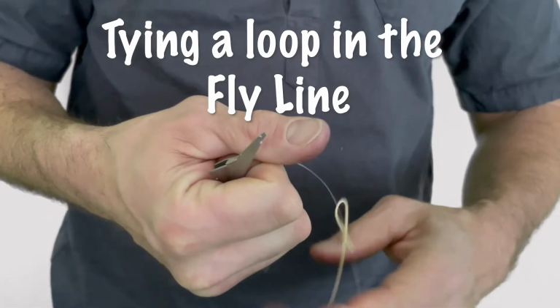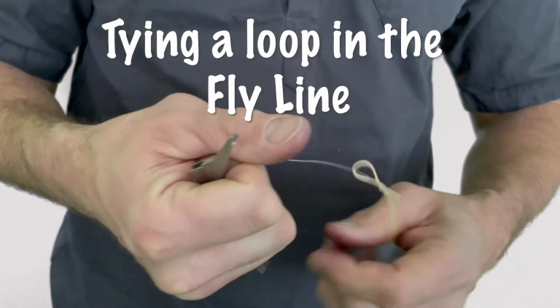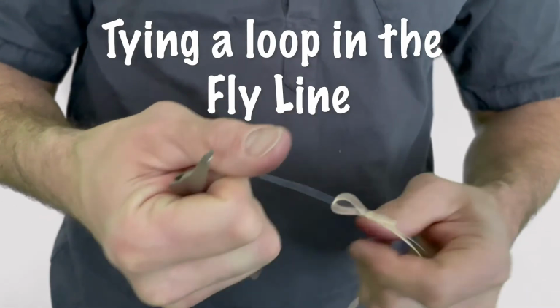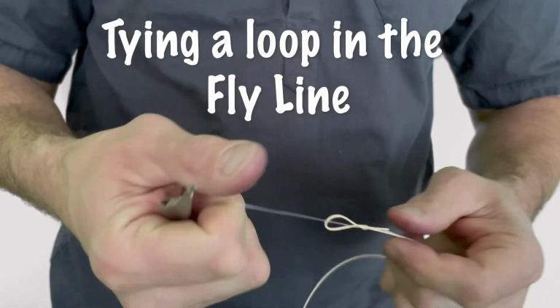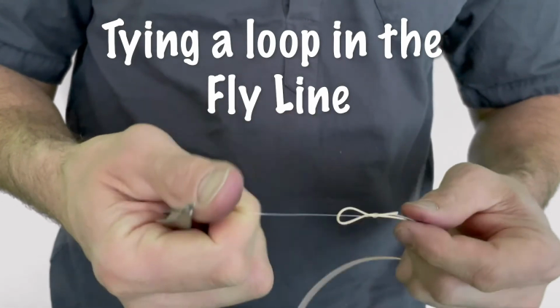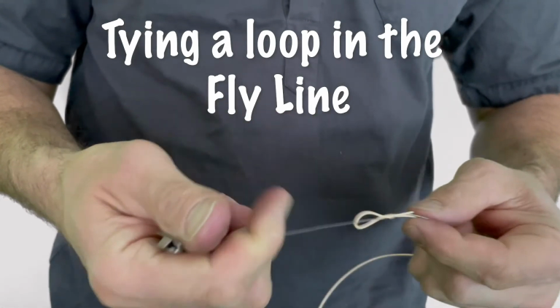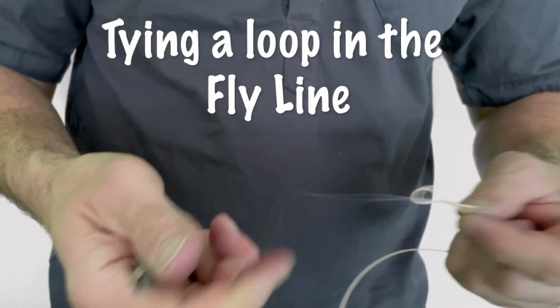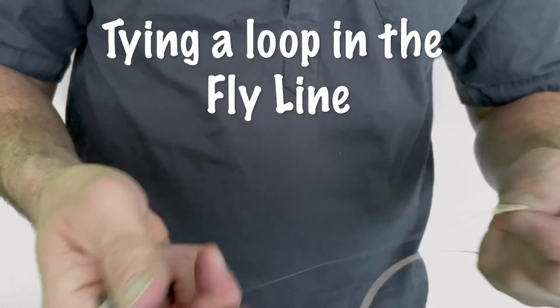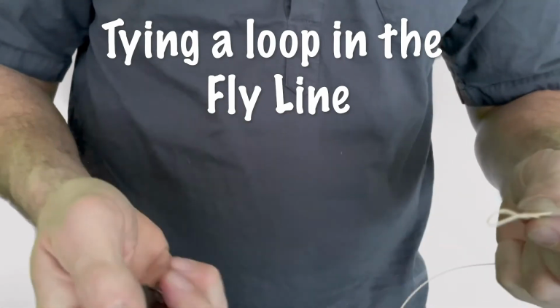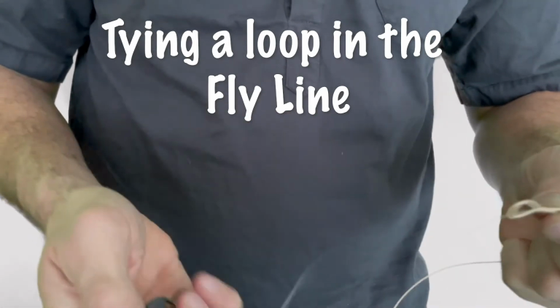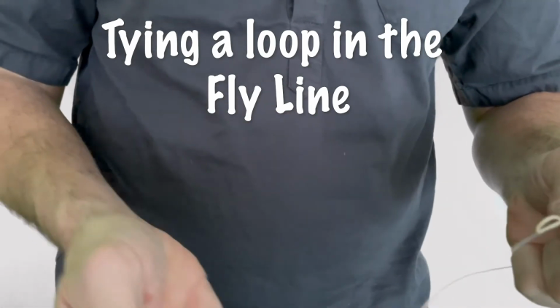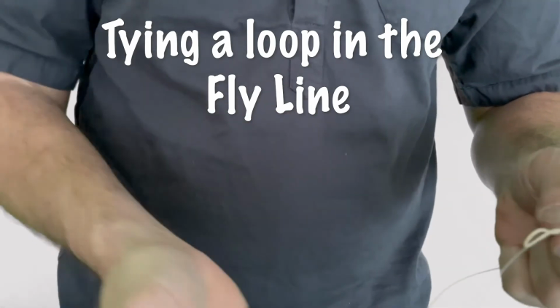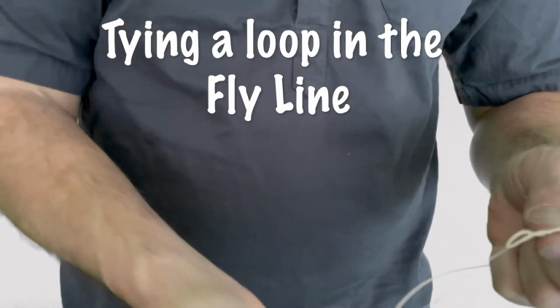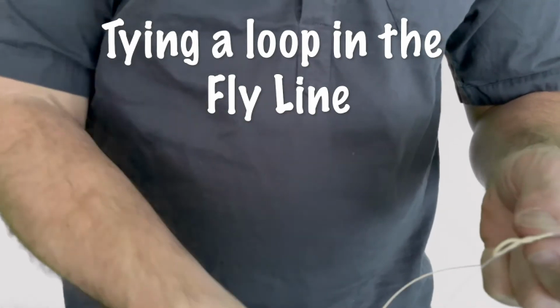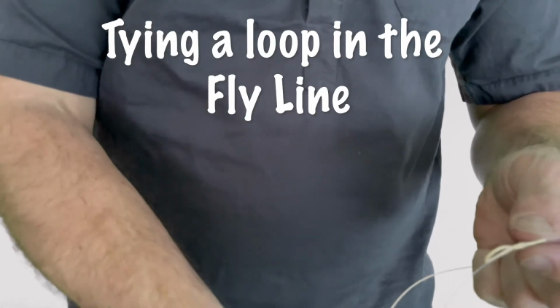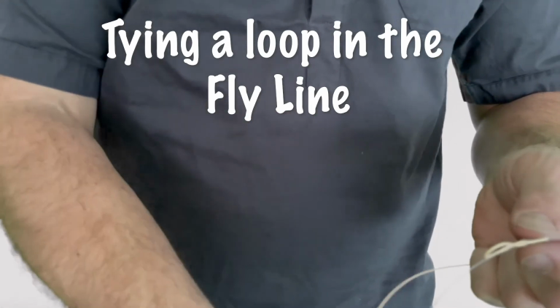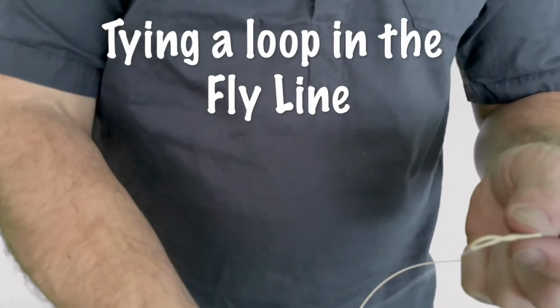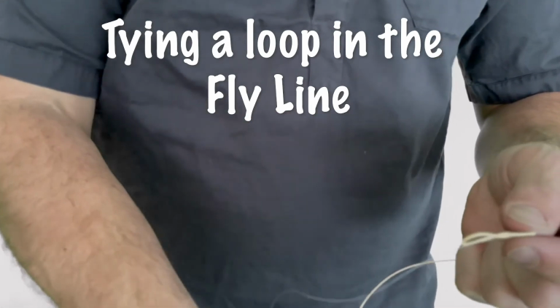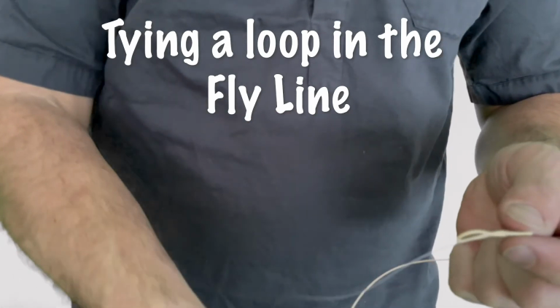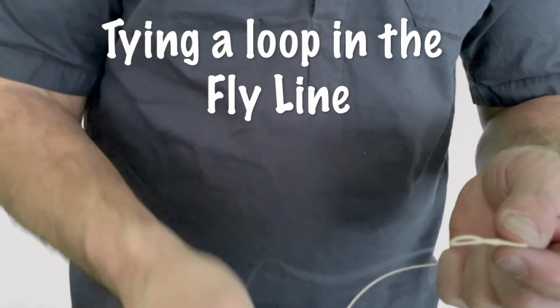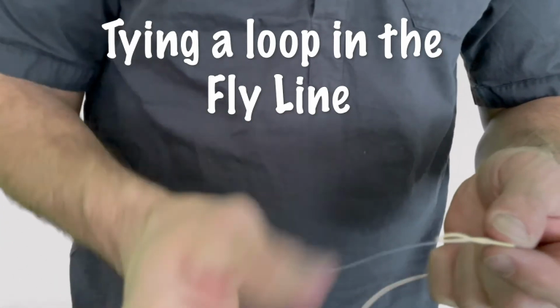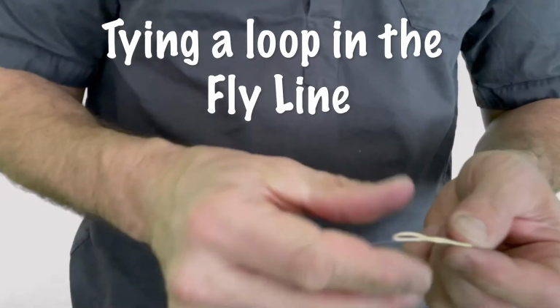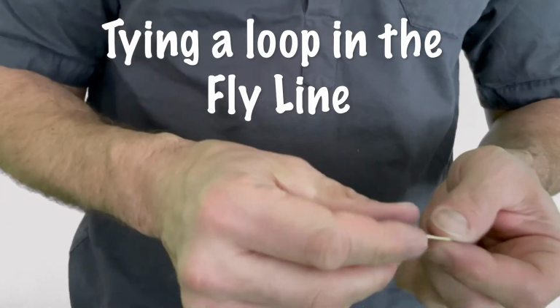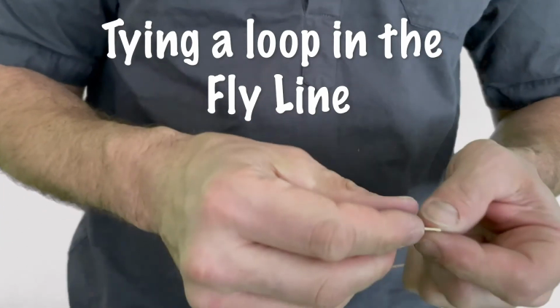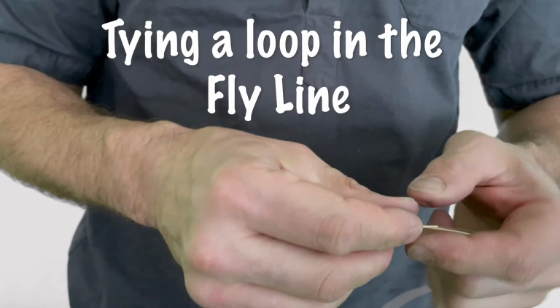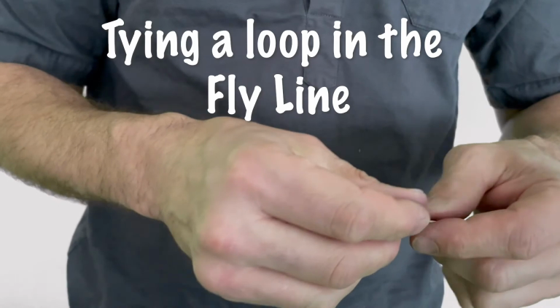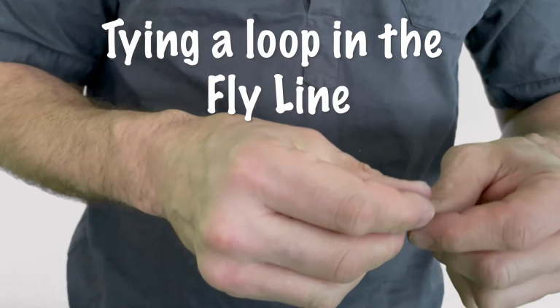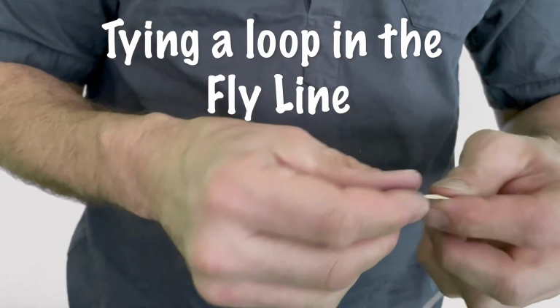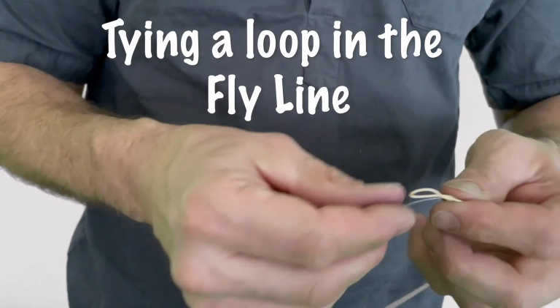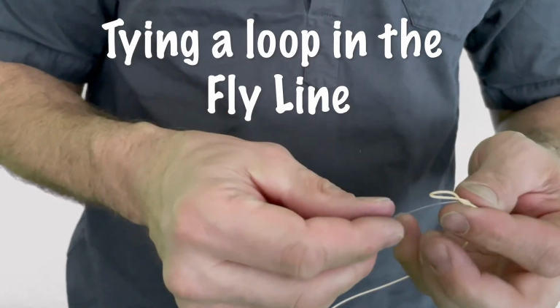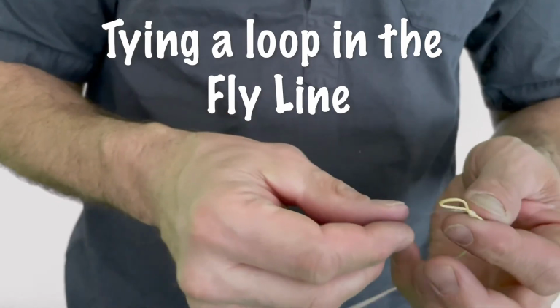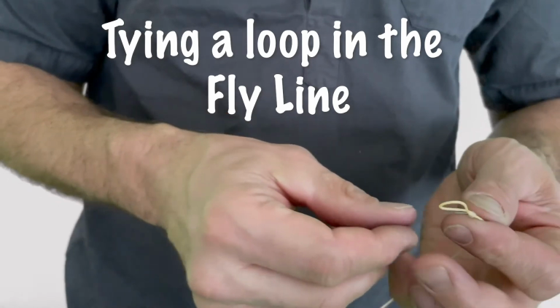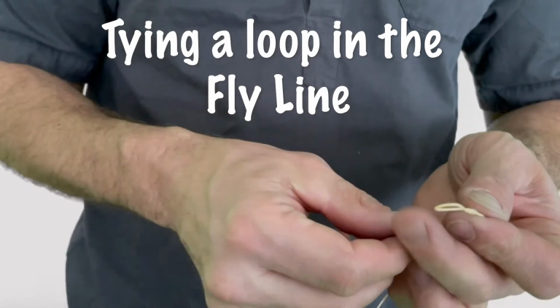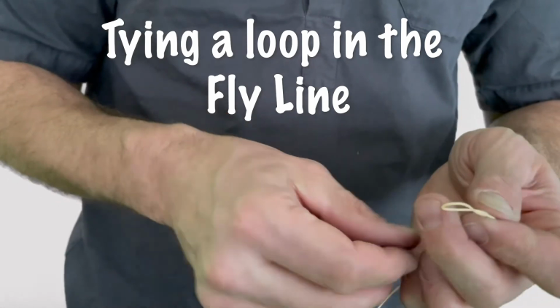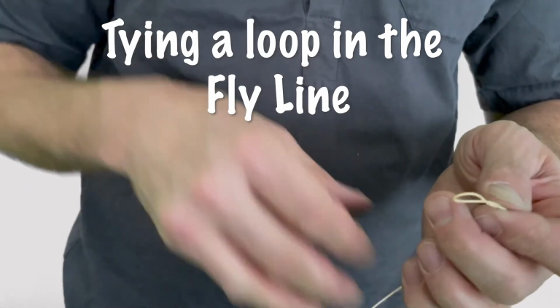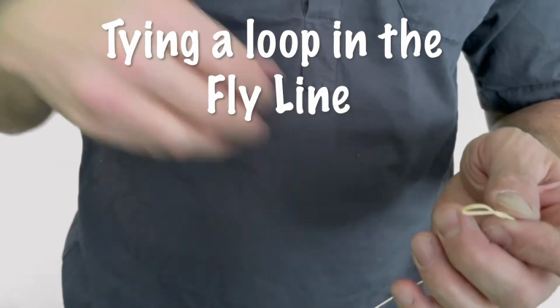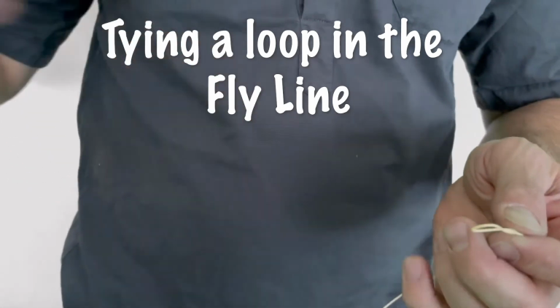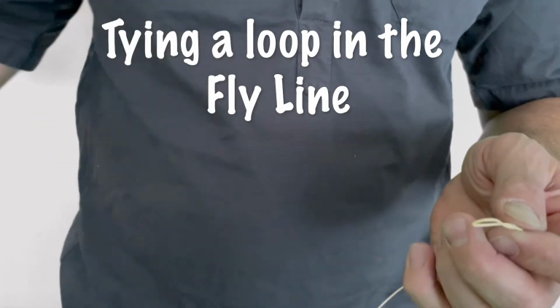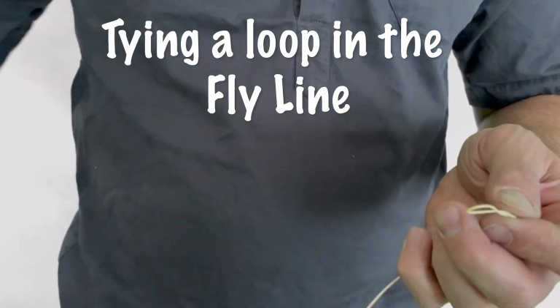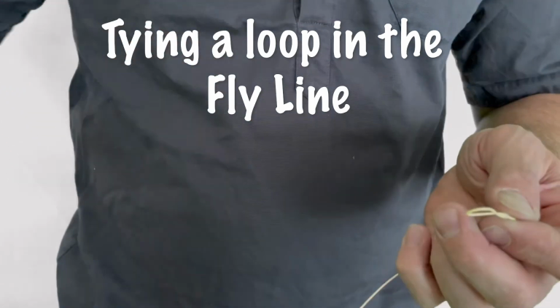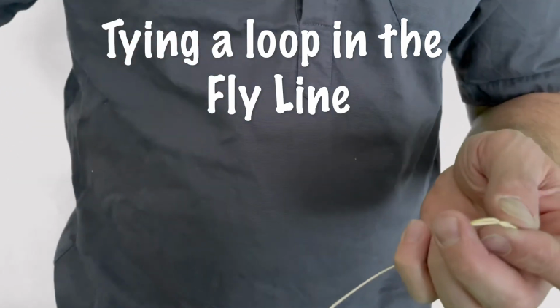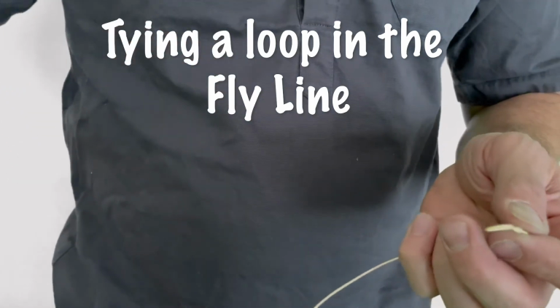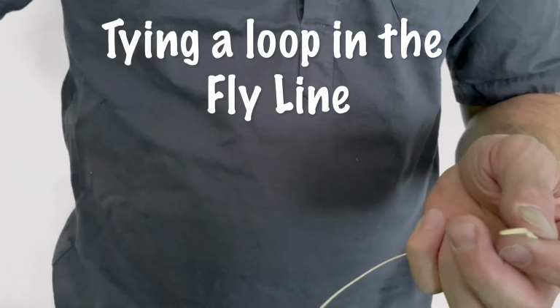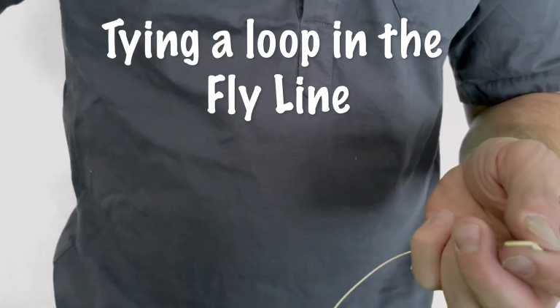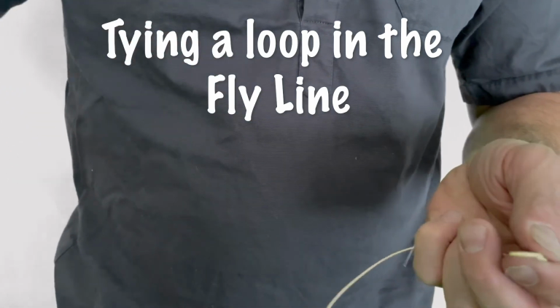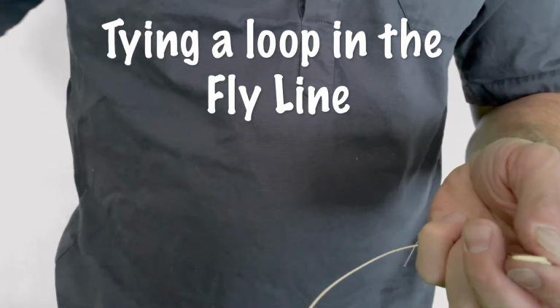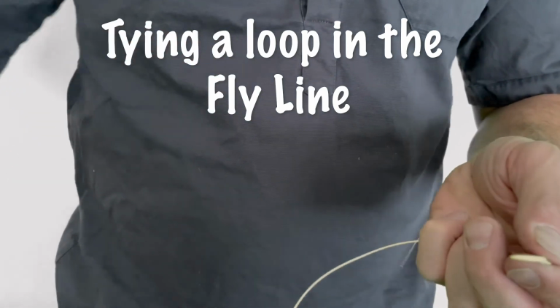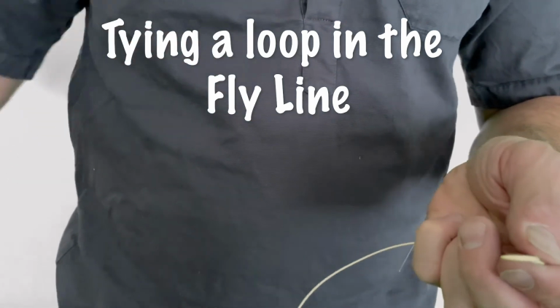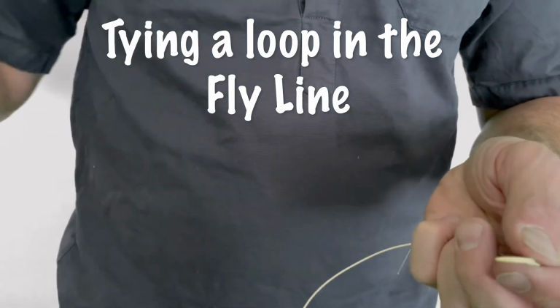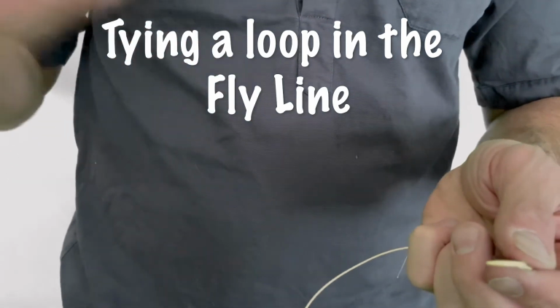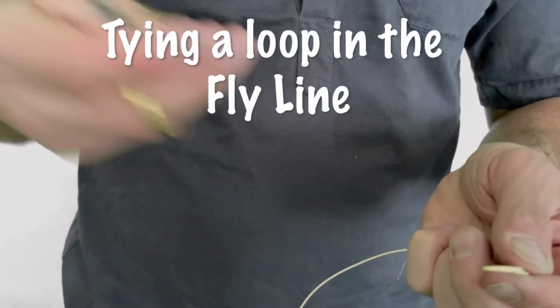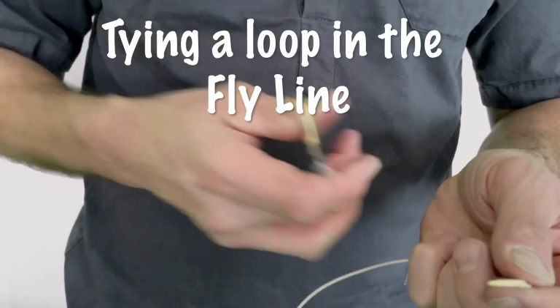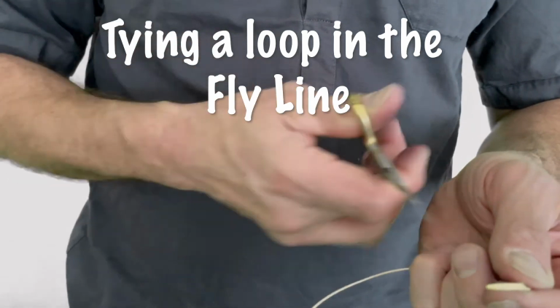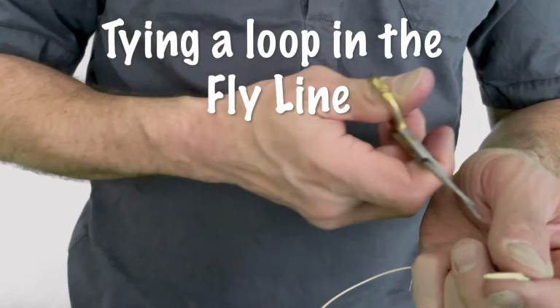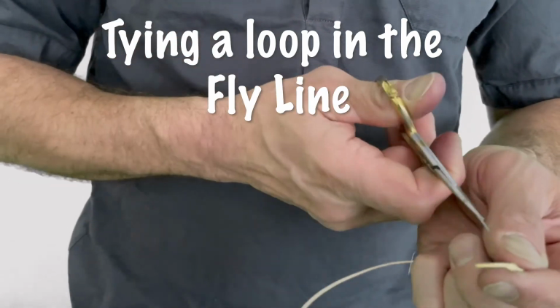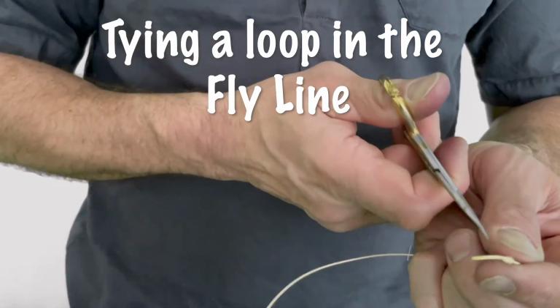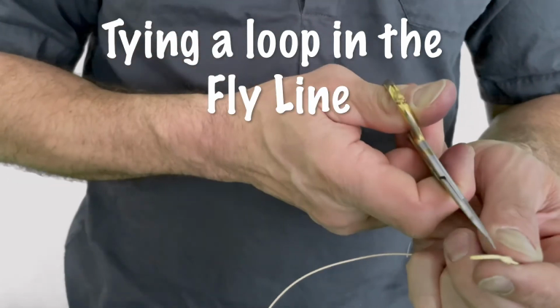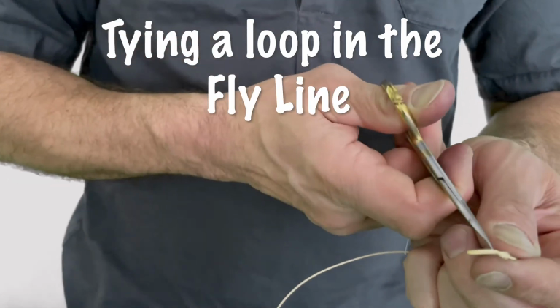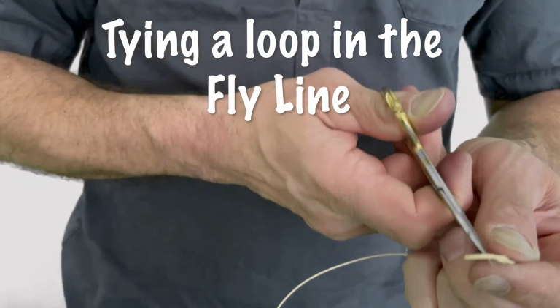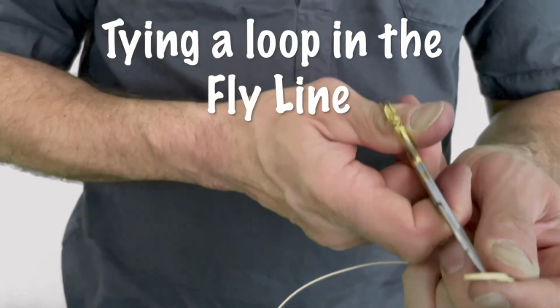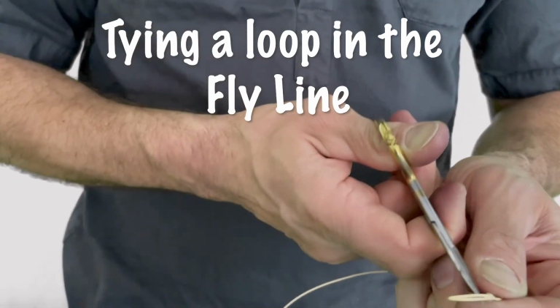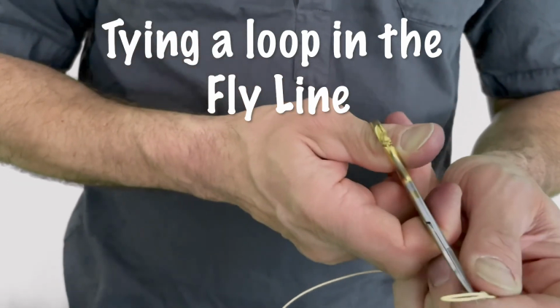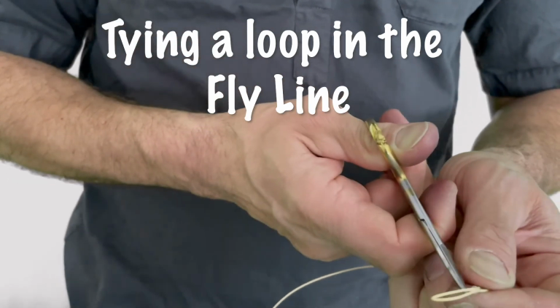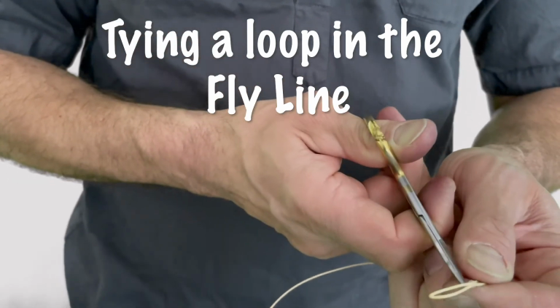Then I'm just going to trim all these tag ends. You can use nippers or scissors.